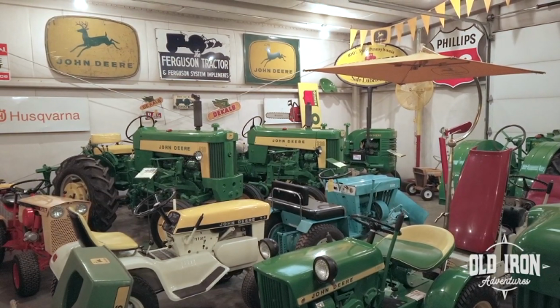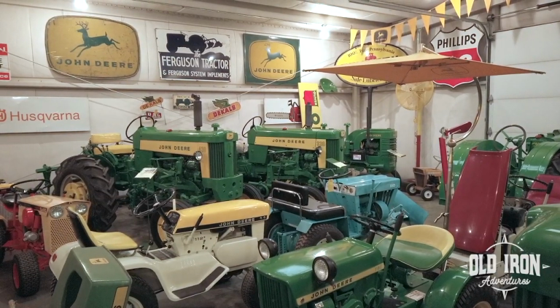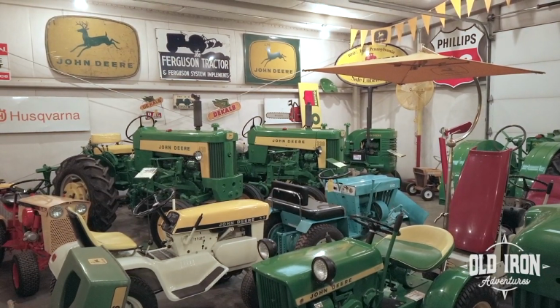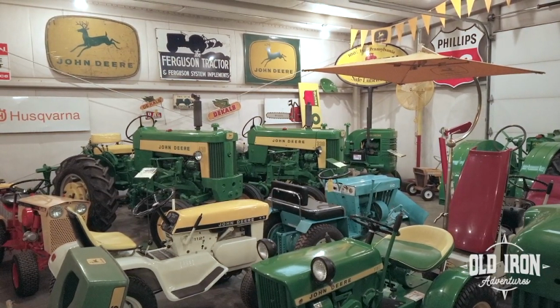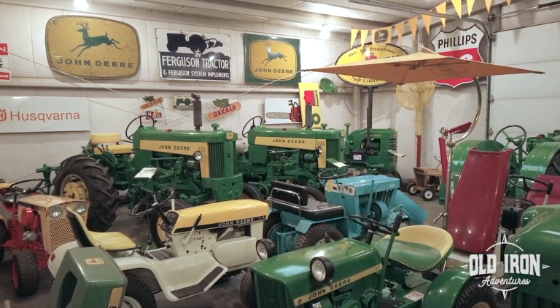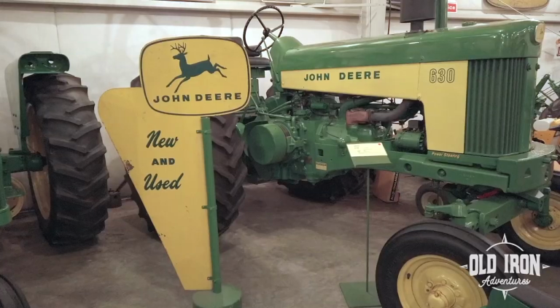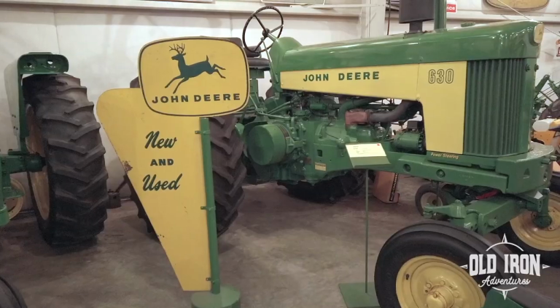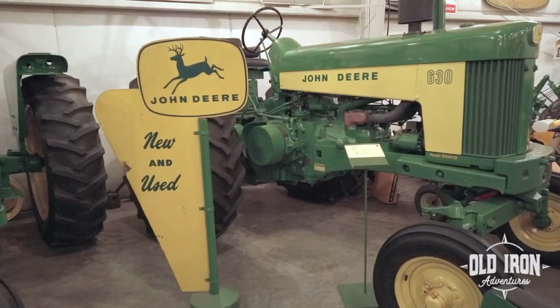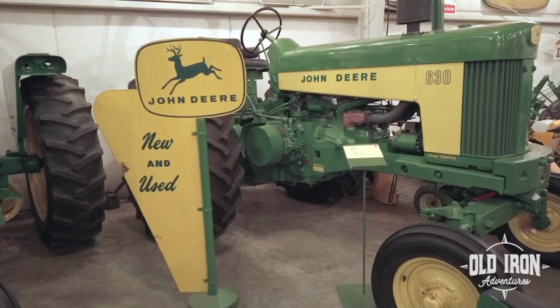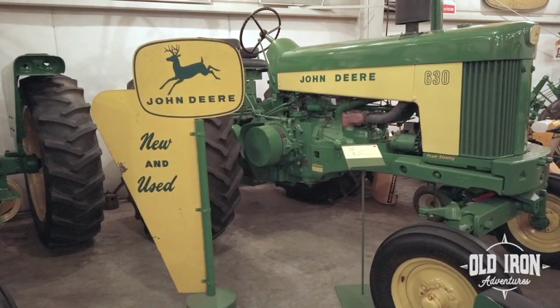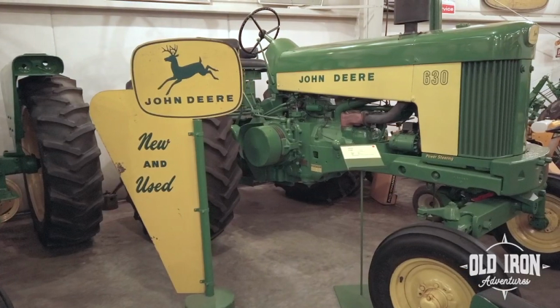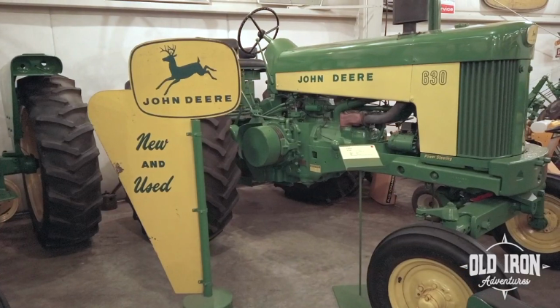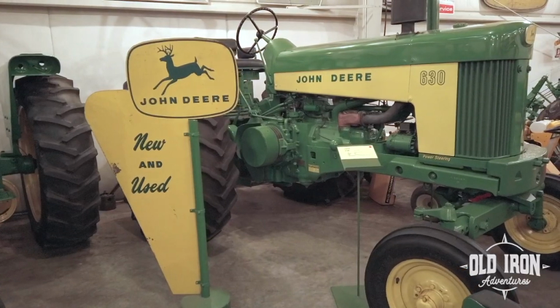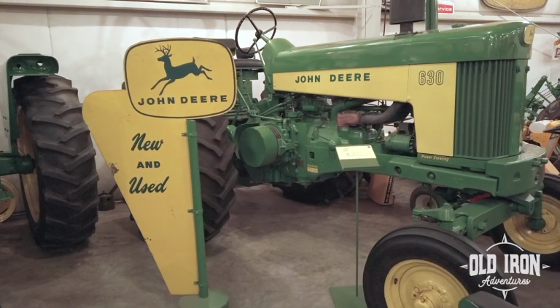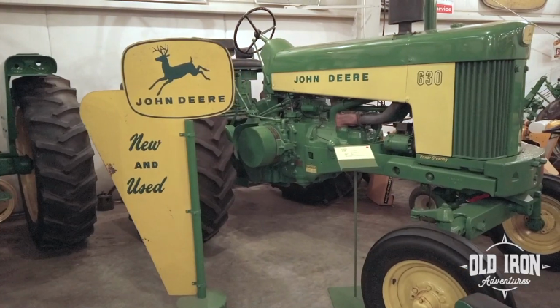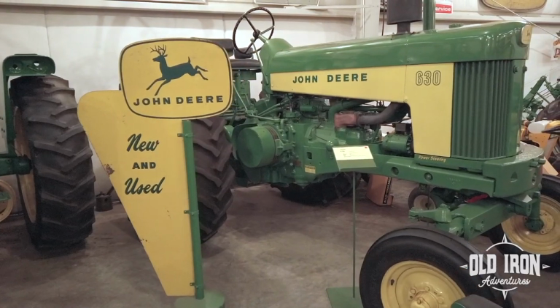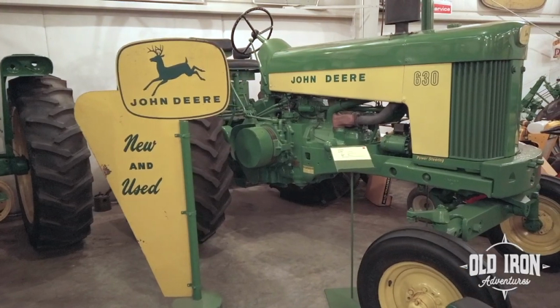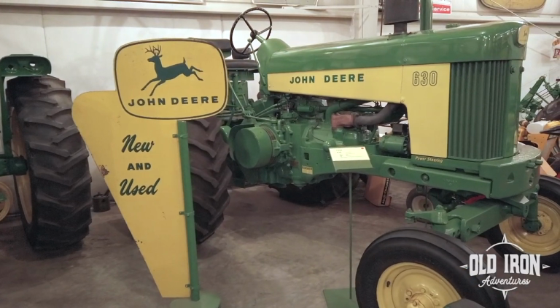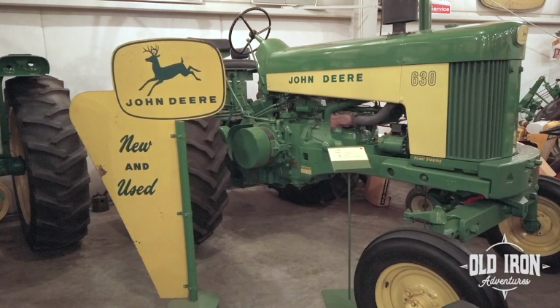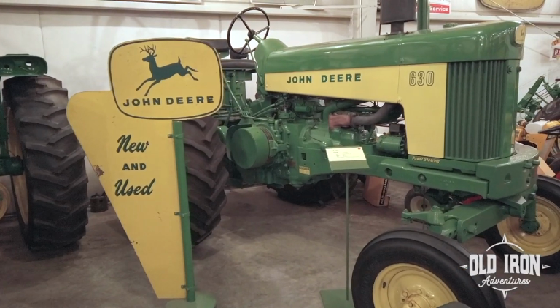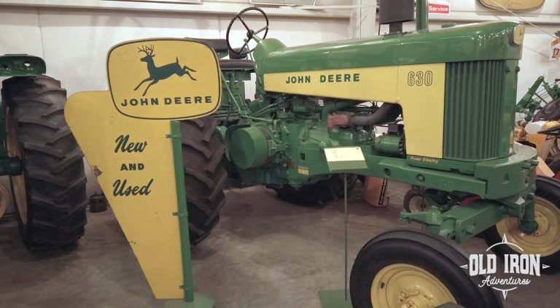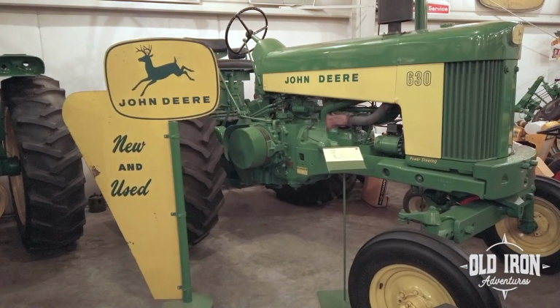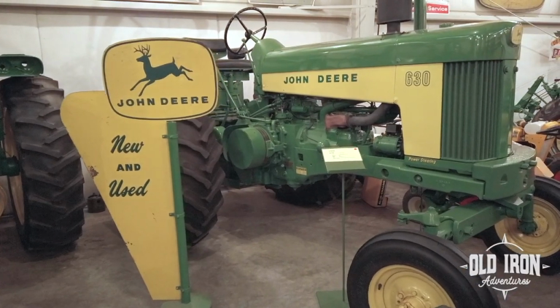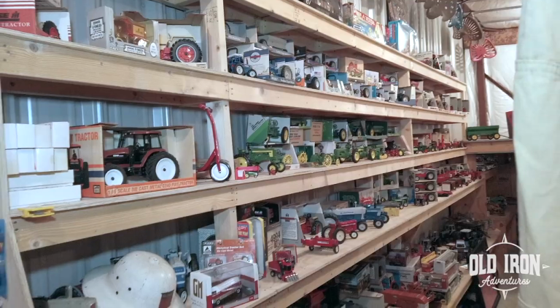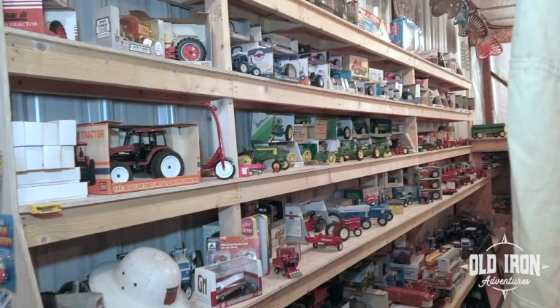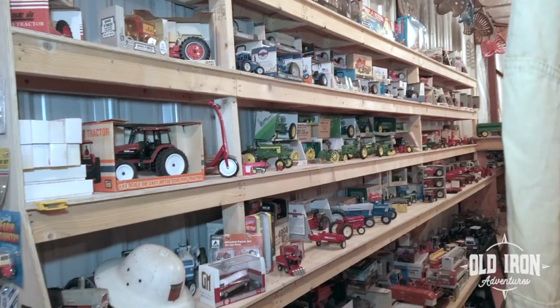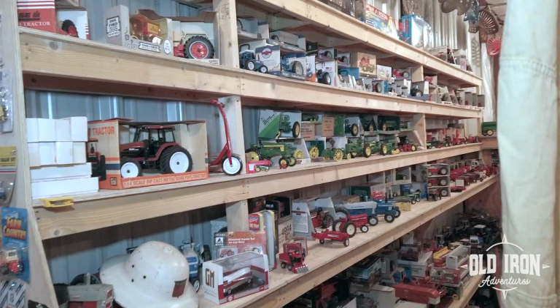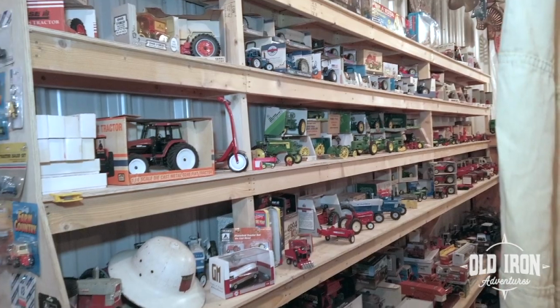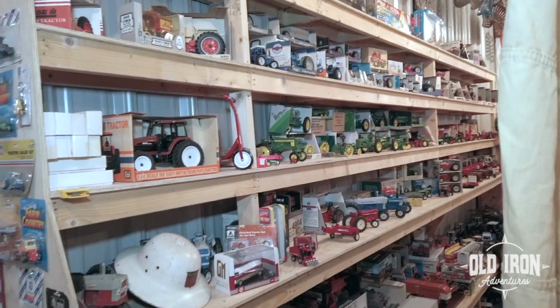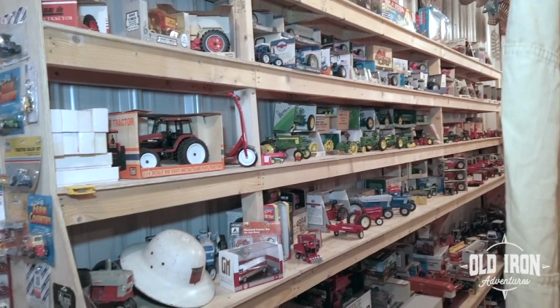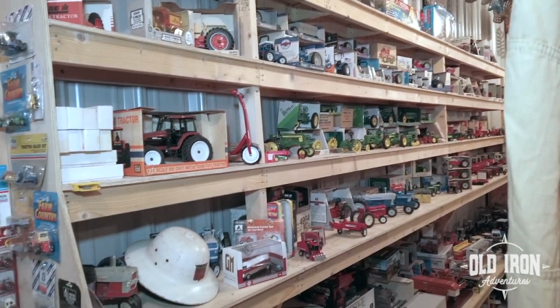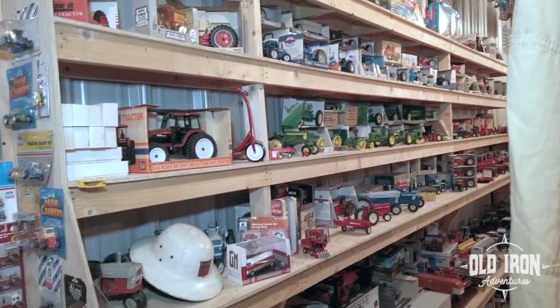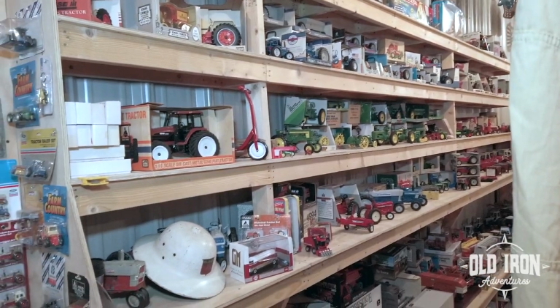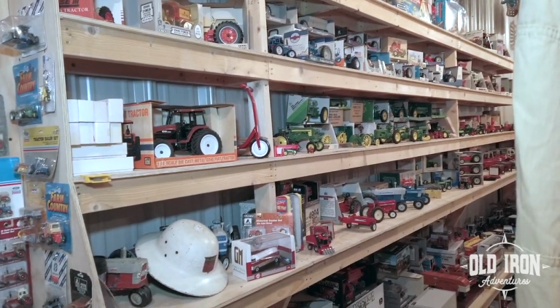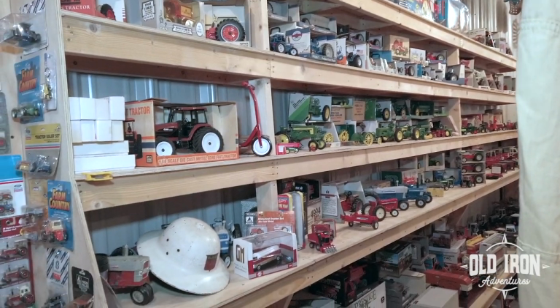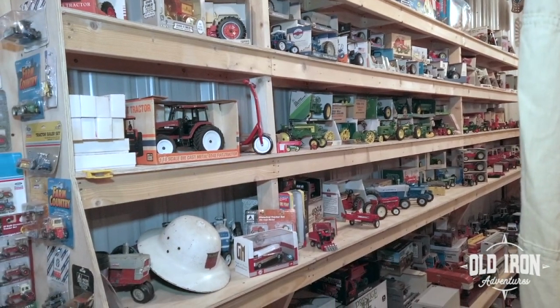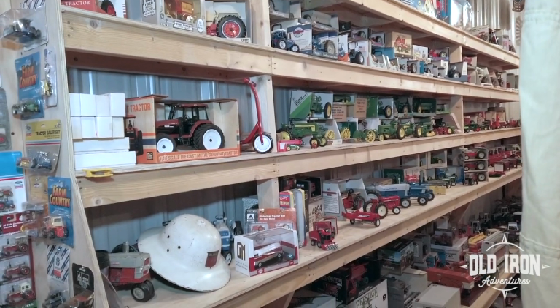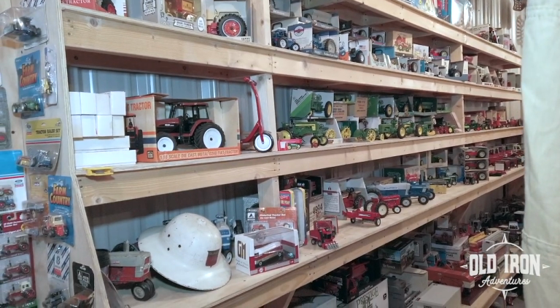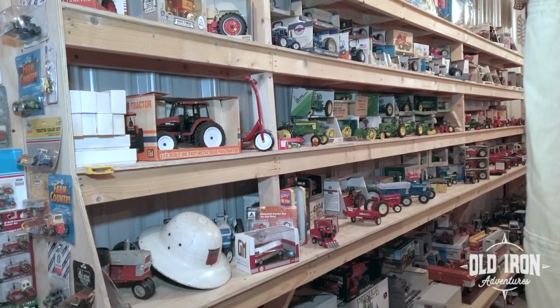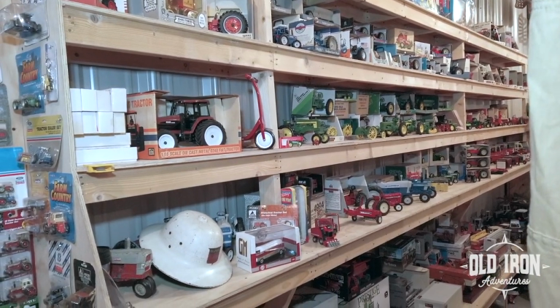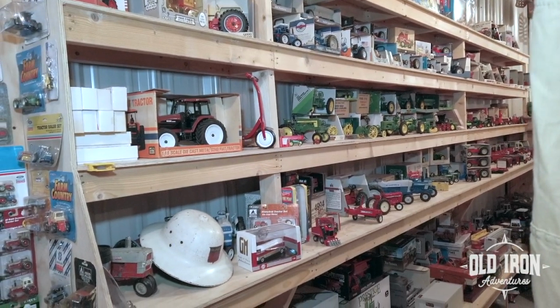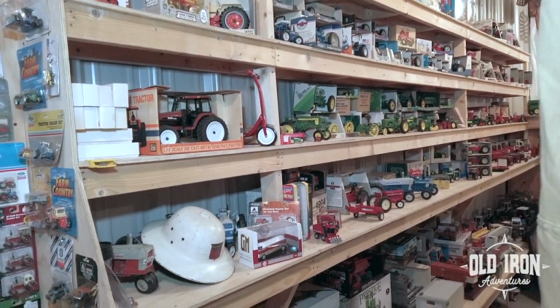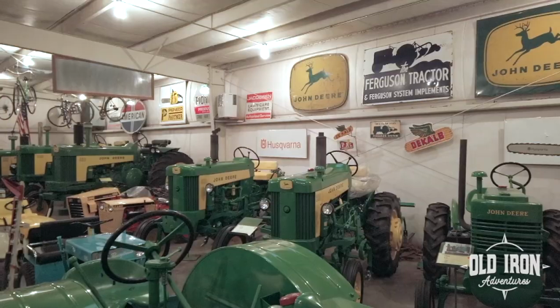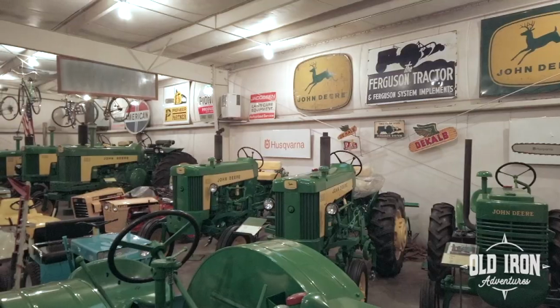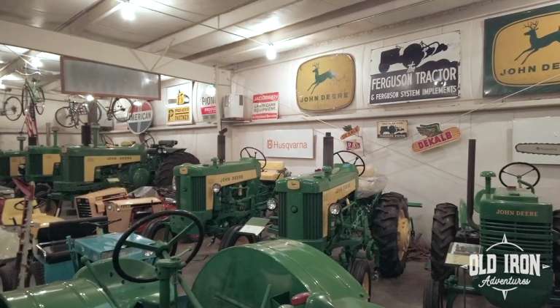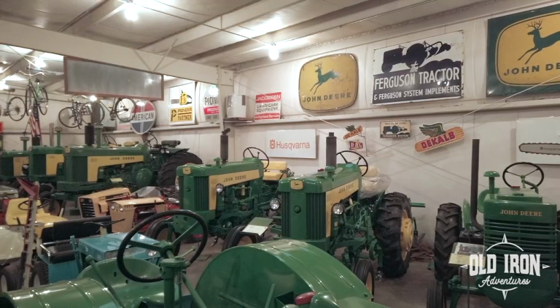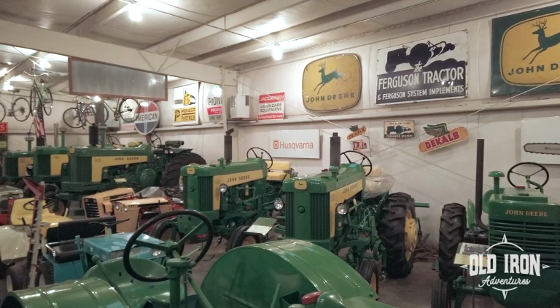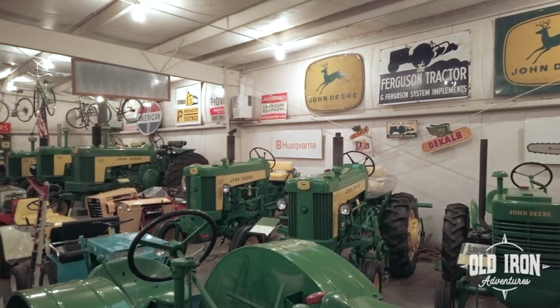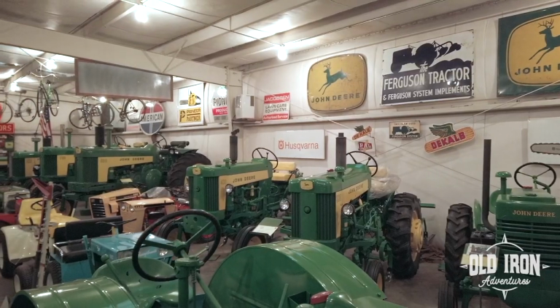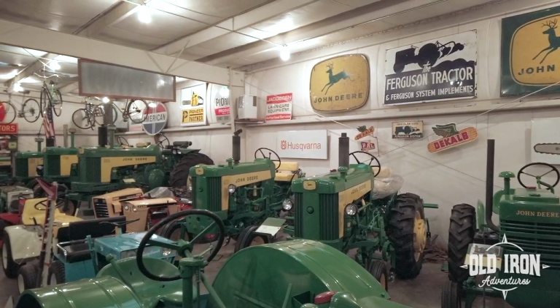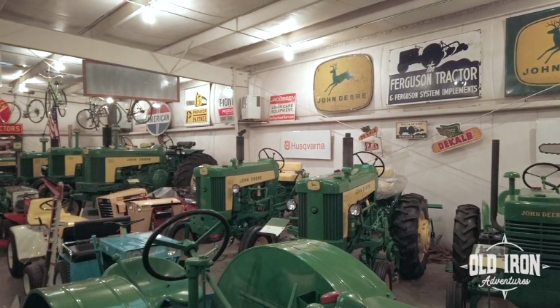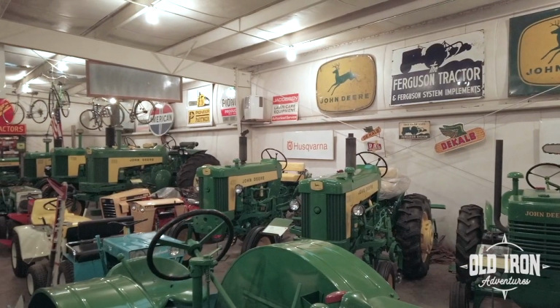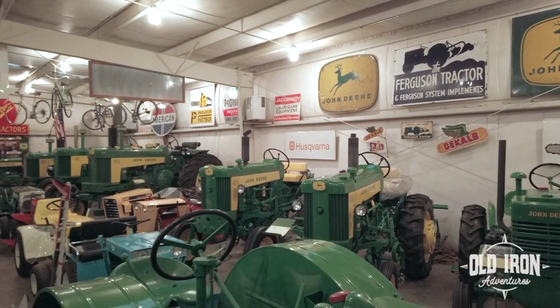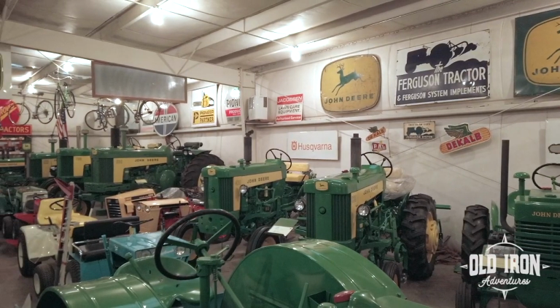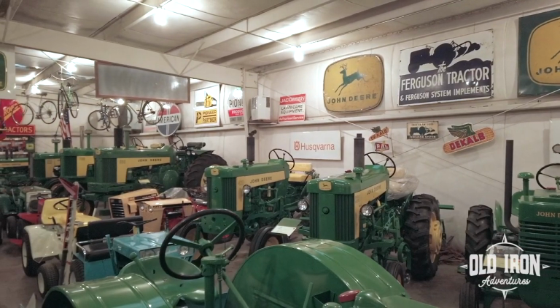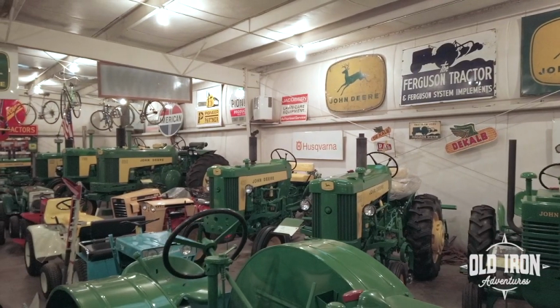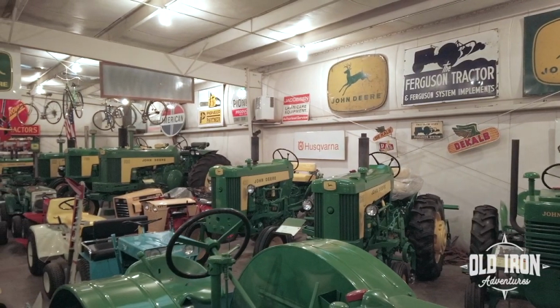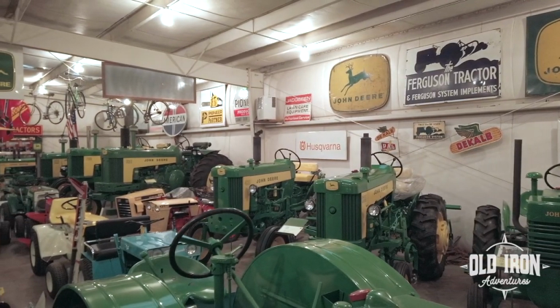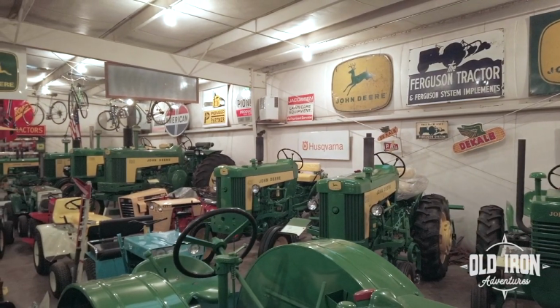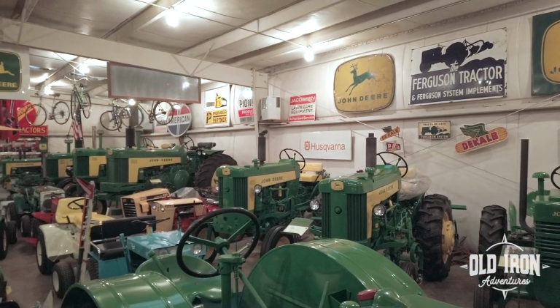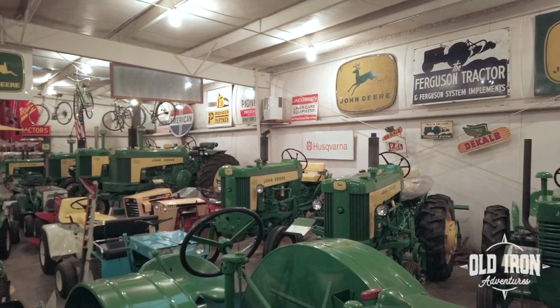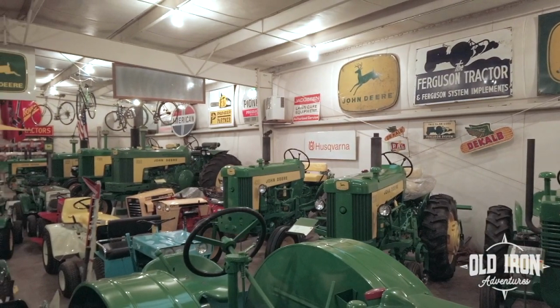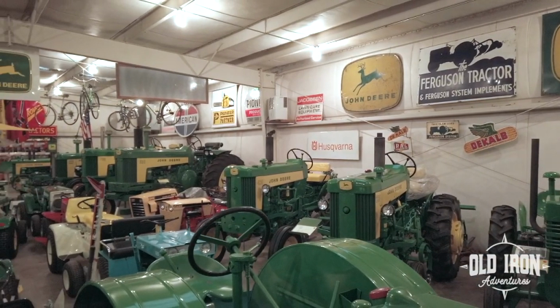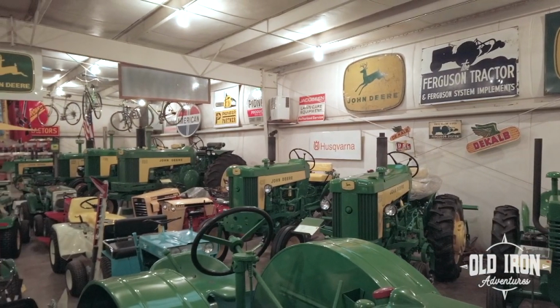Today the team is split in two. Shannon, Rick, and Jason are working on toys, while Doug and Alex work on the signs.